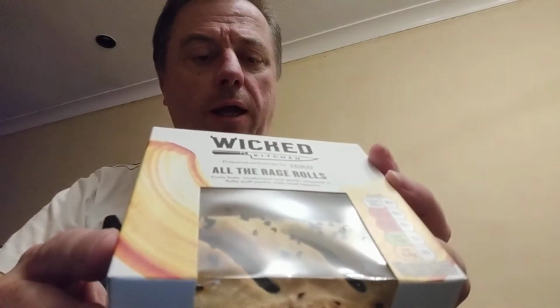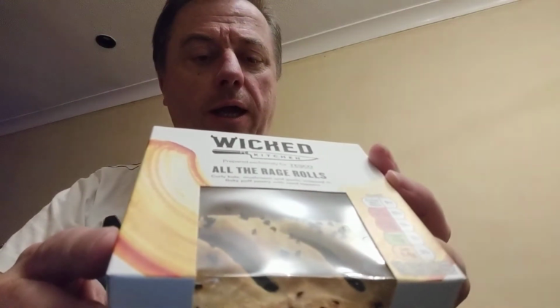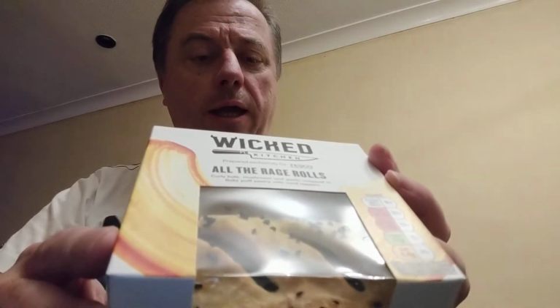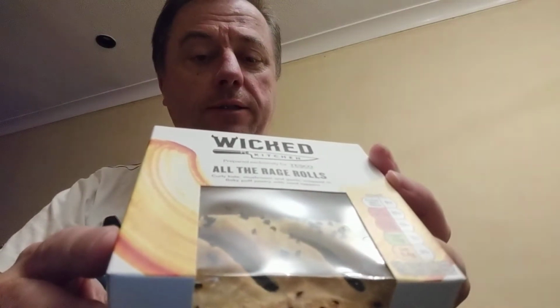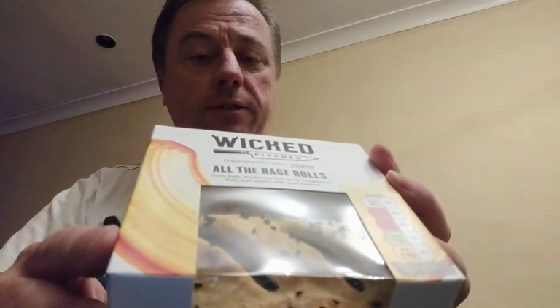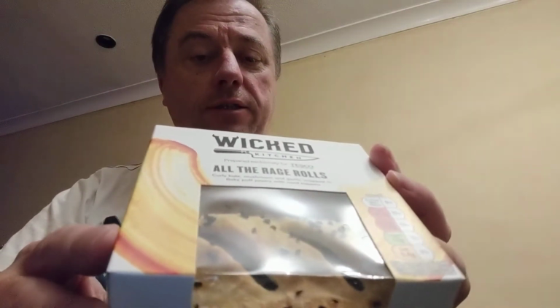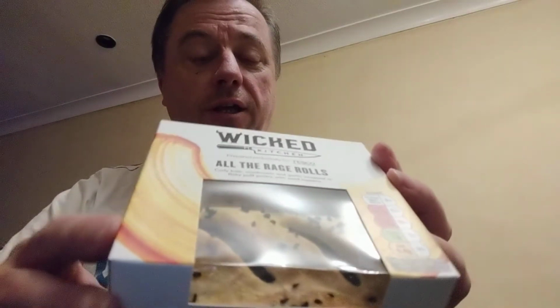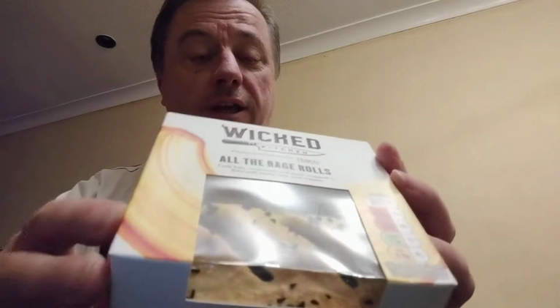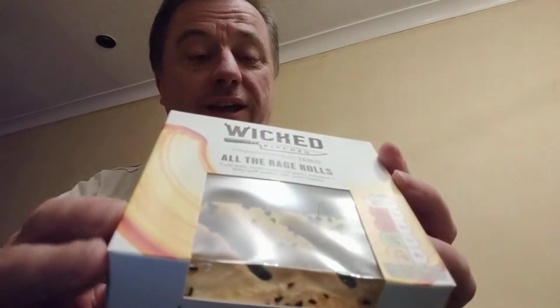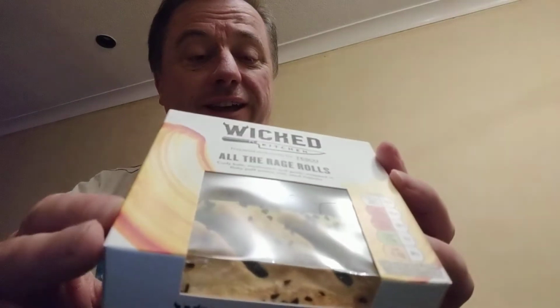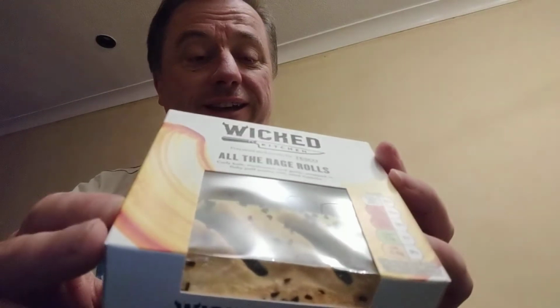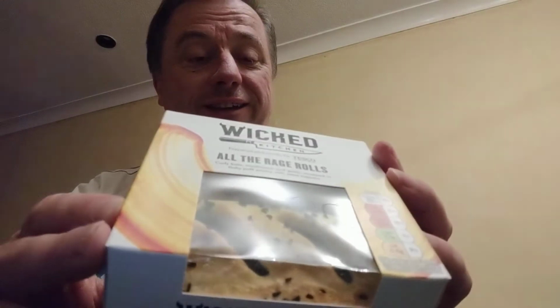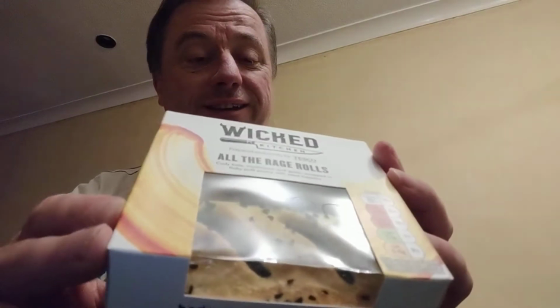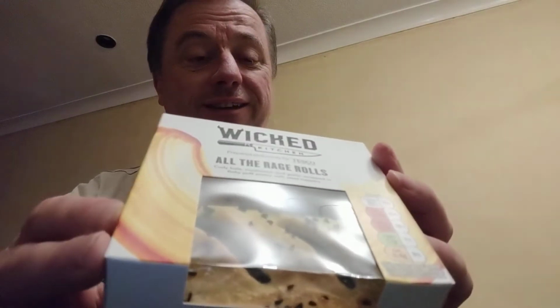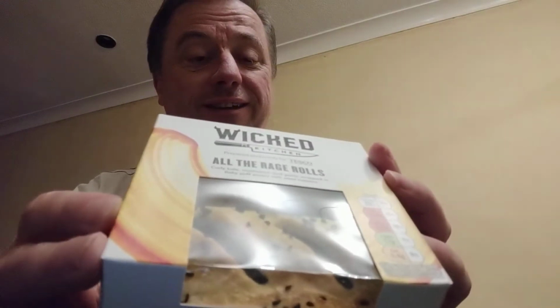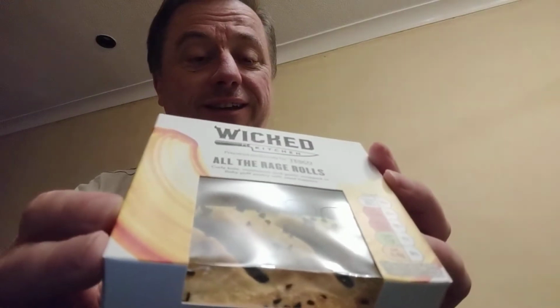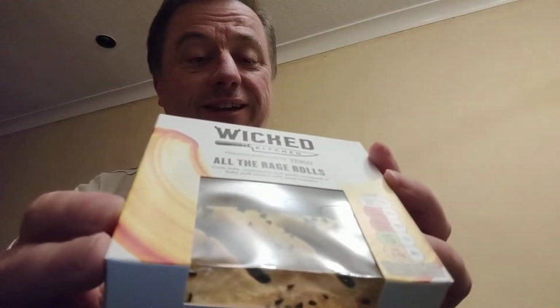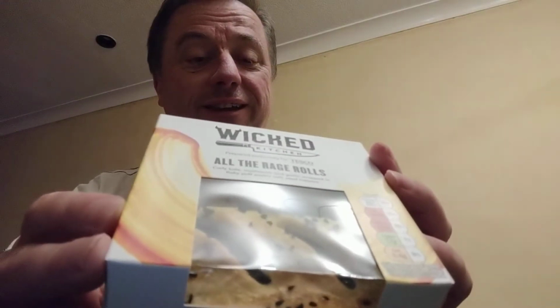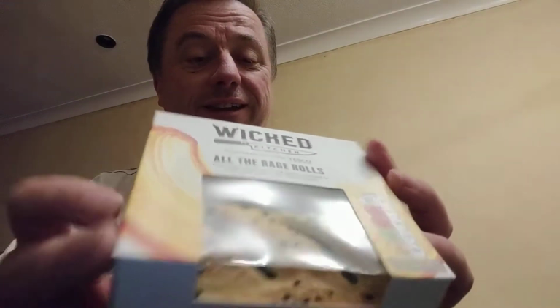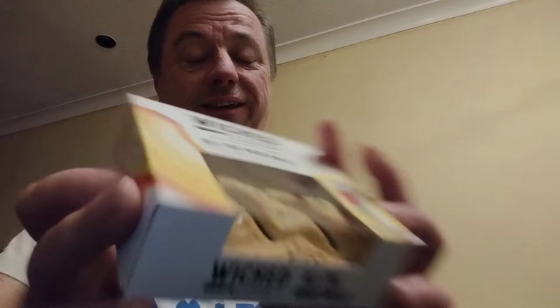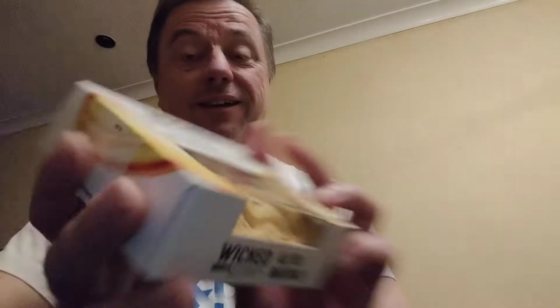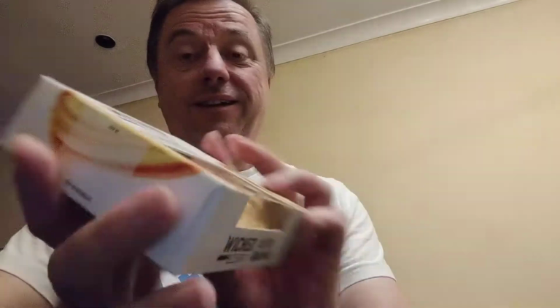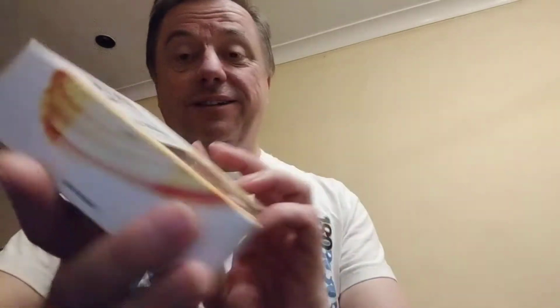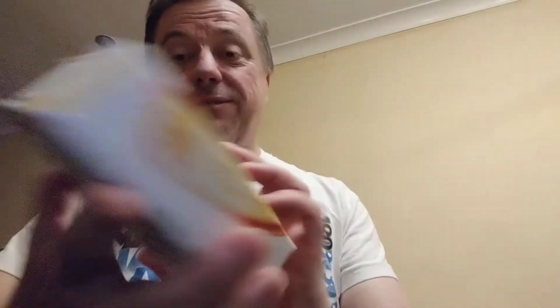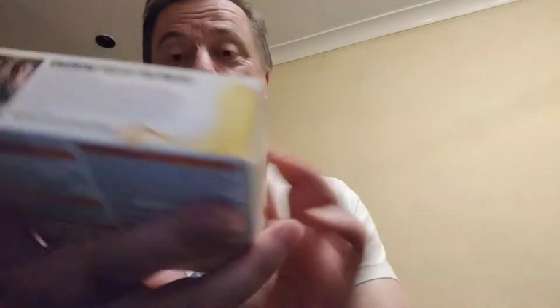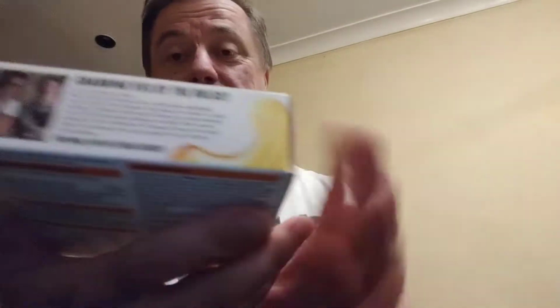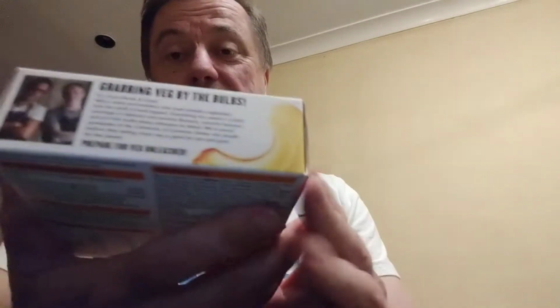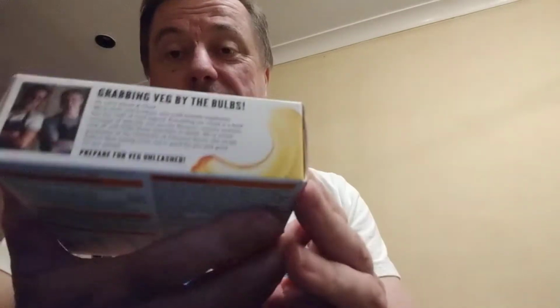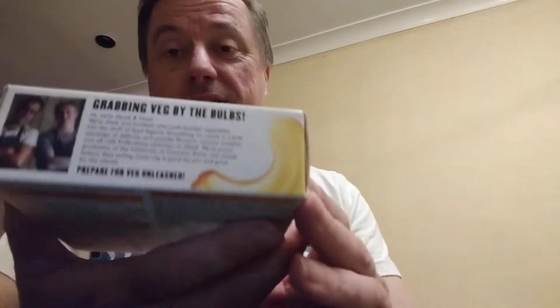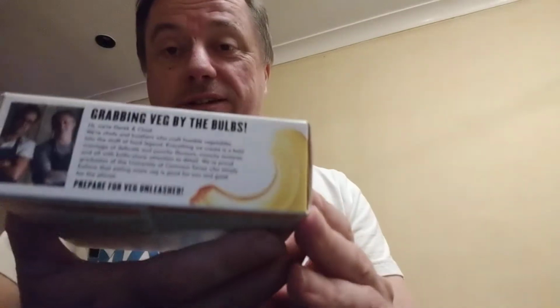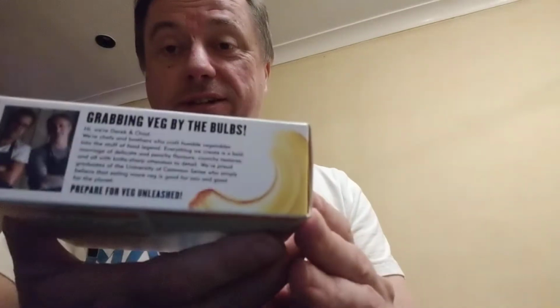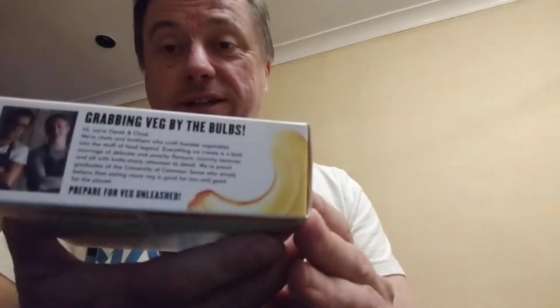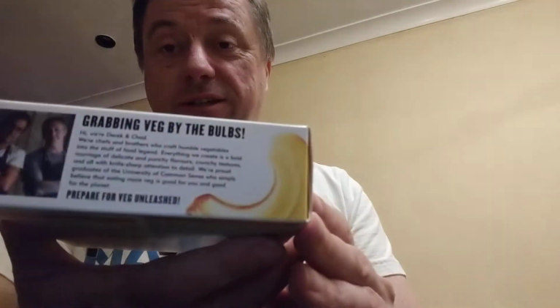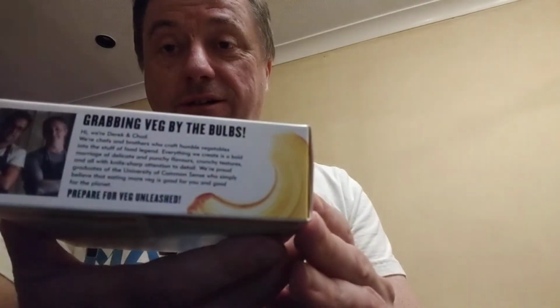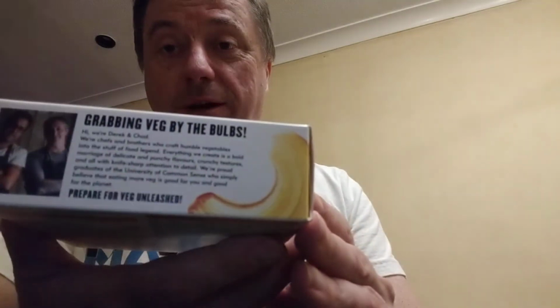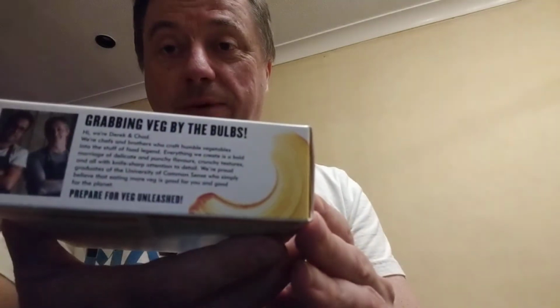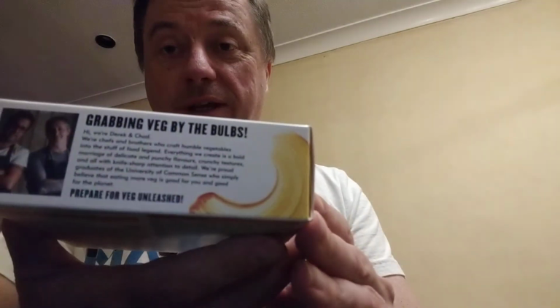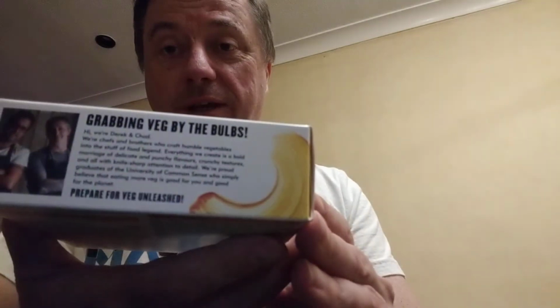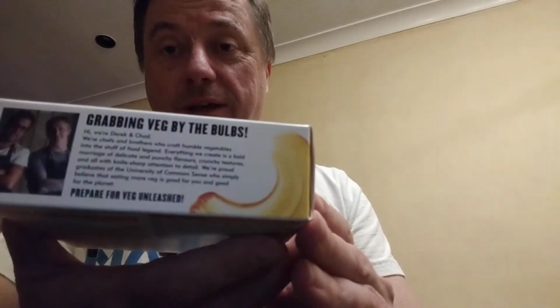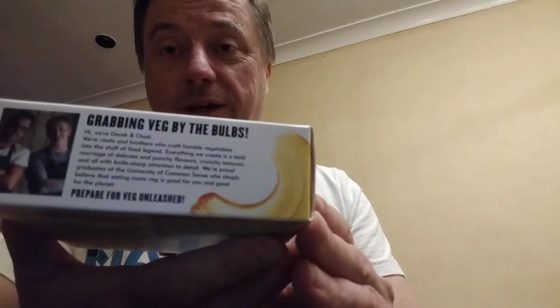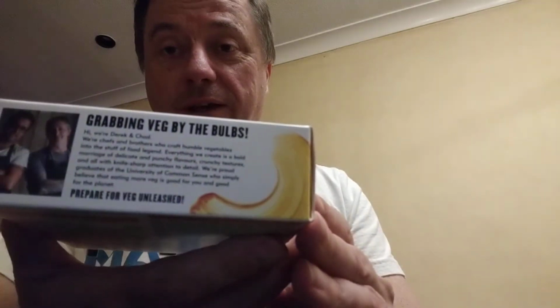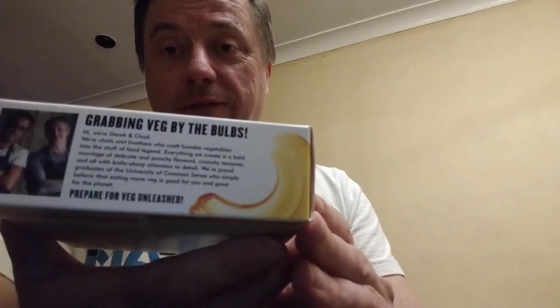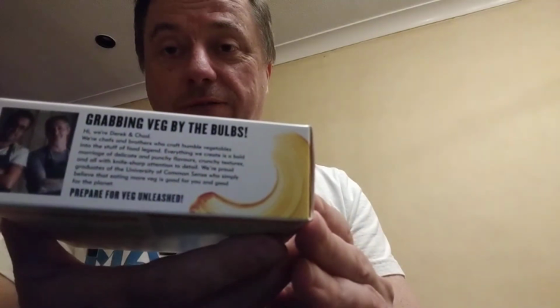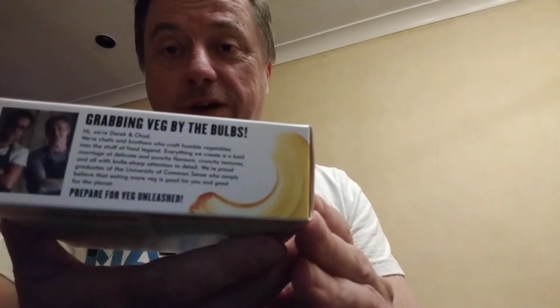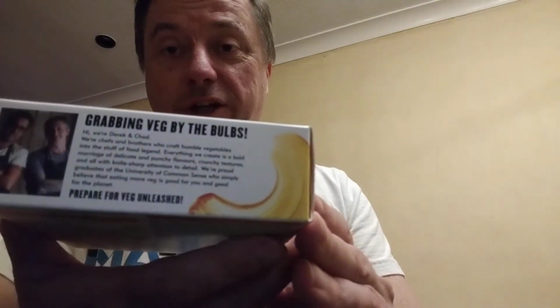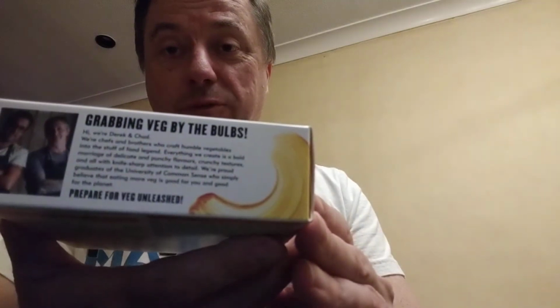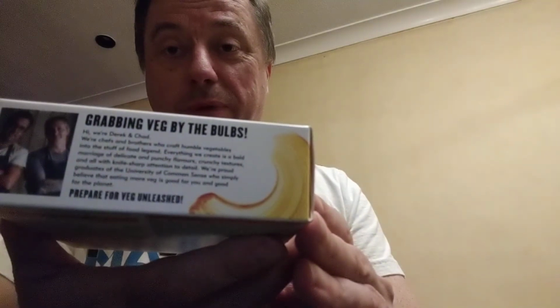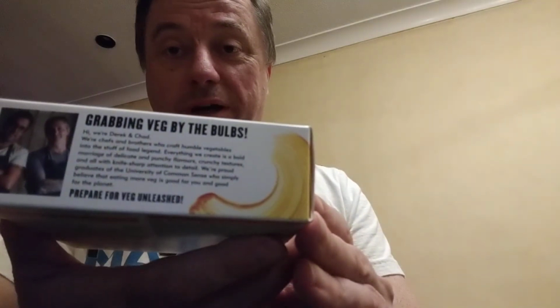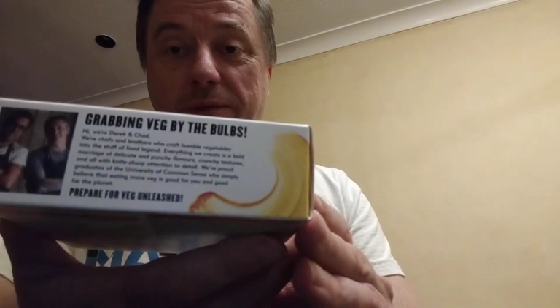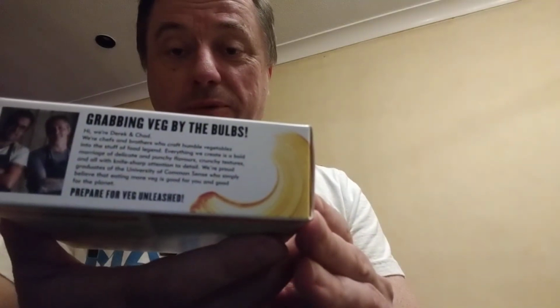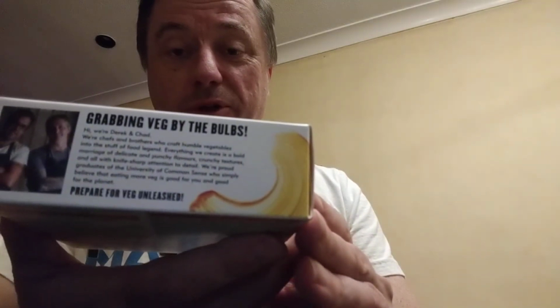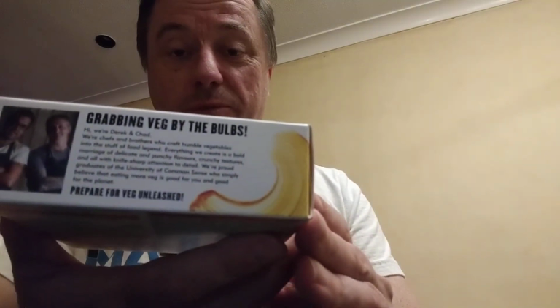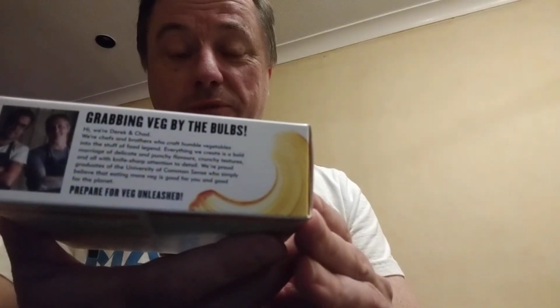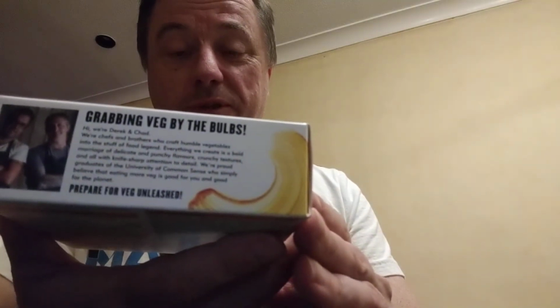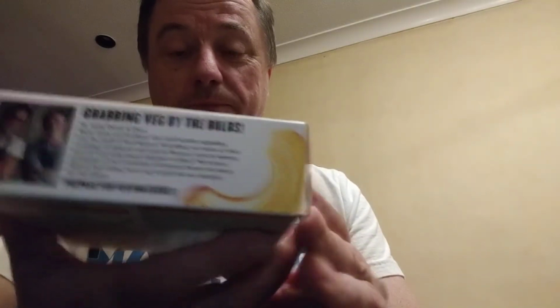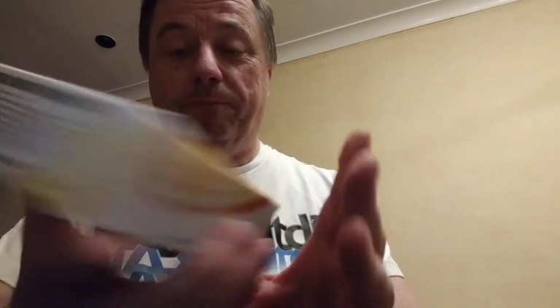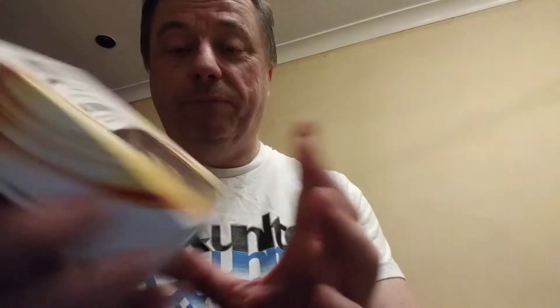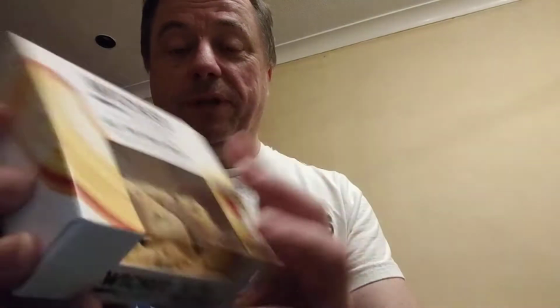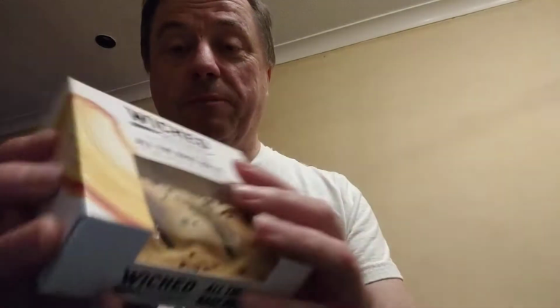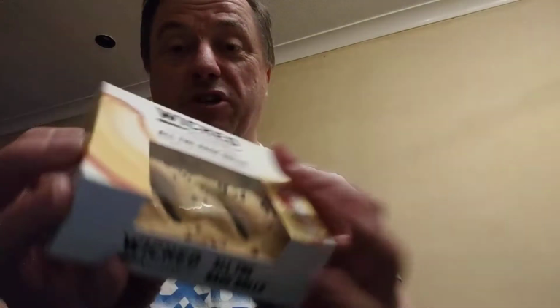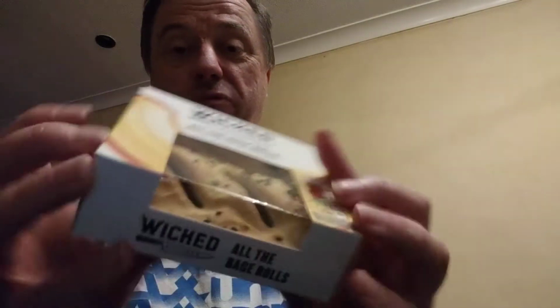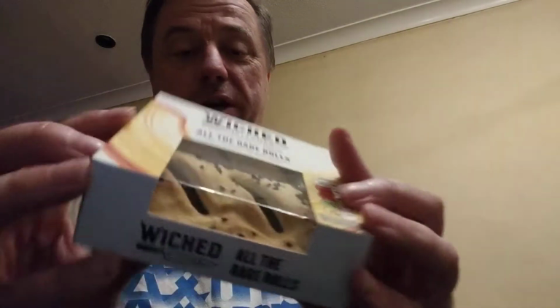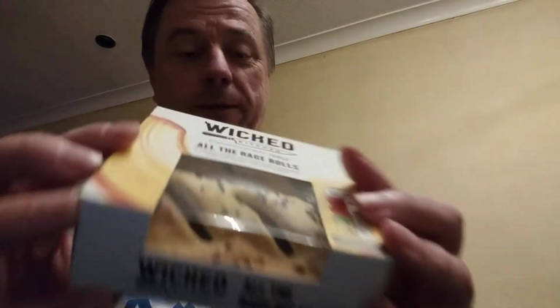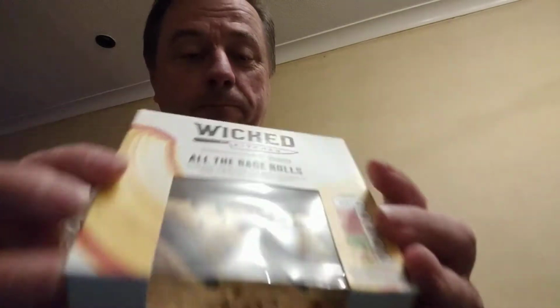And there's a thing that says 'grabbing veg by the bulbs.' I misread it.